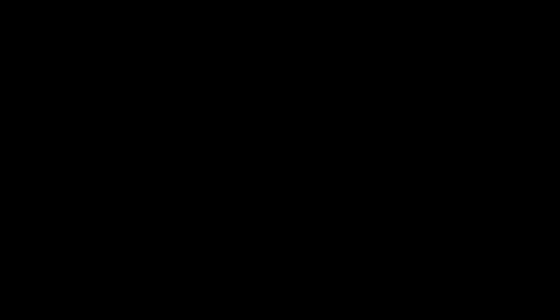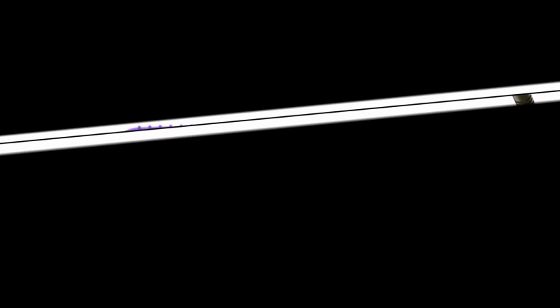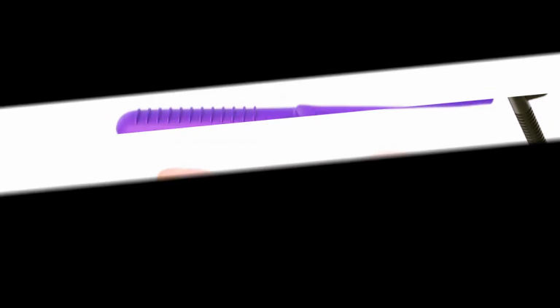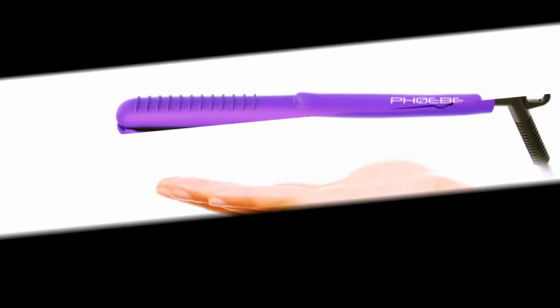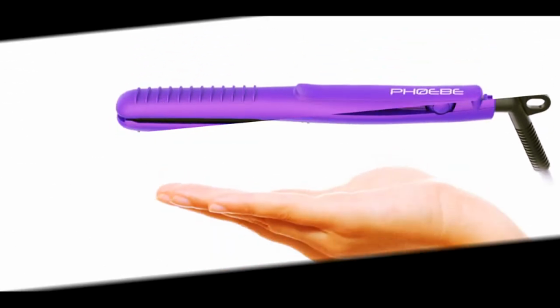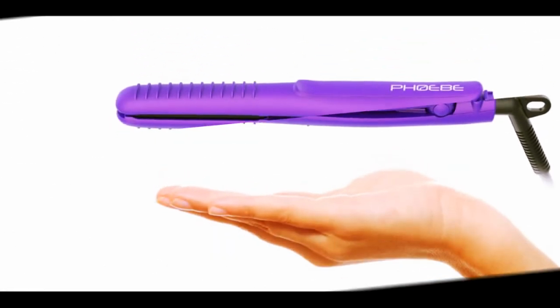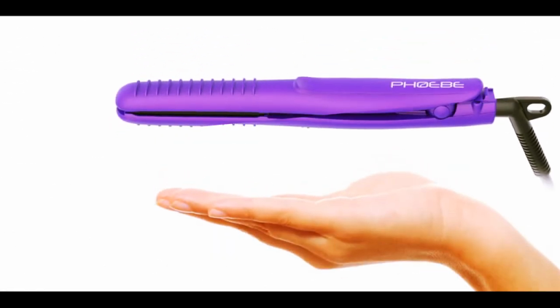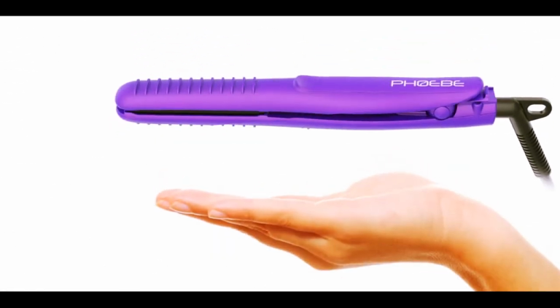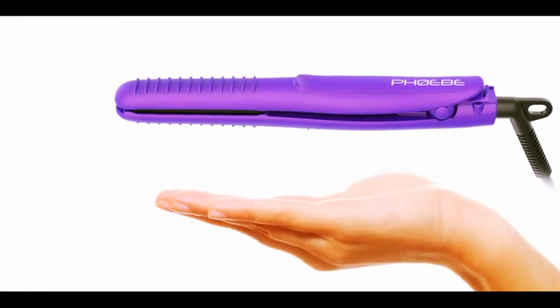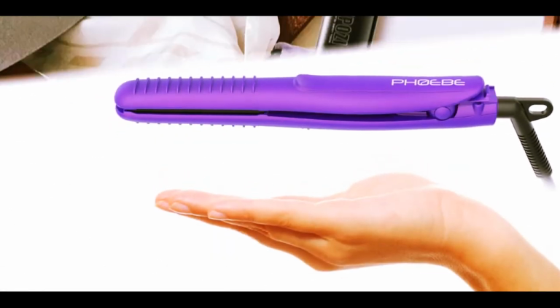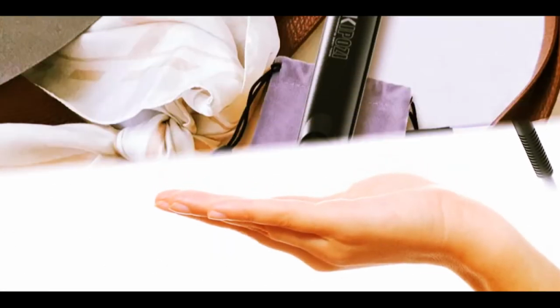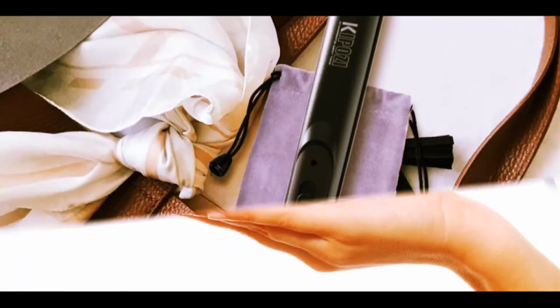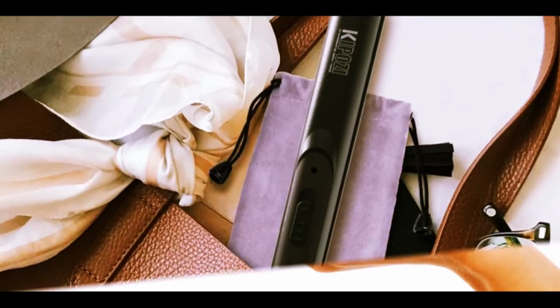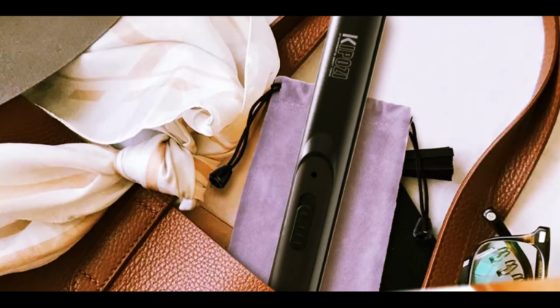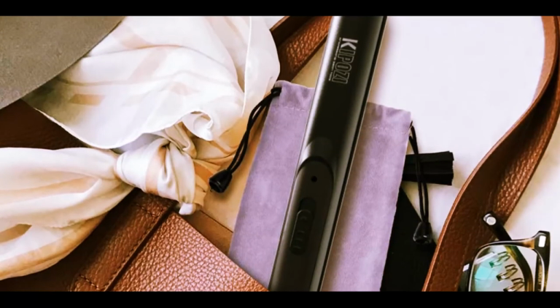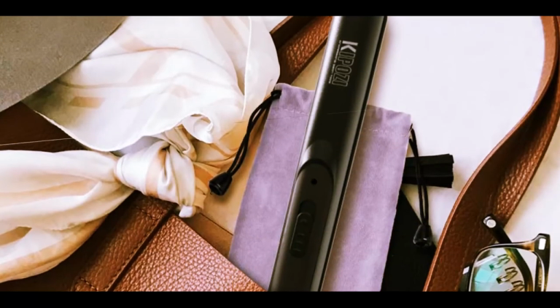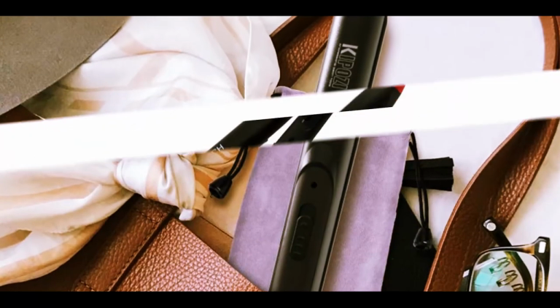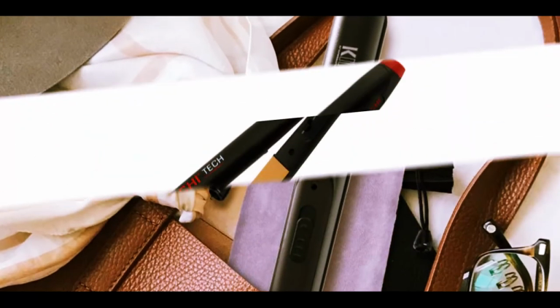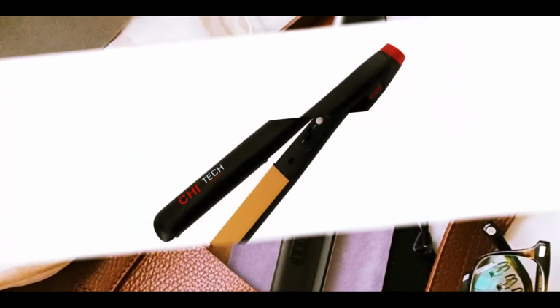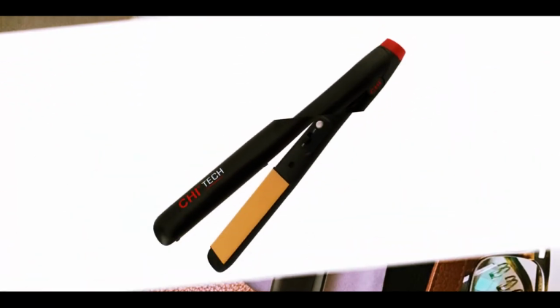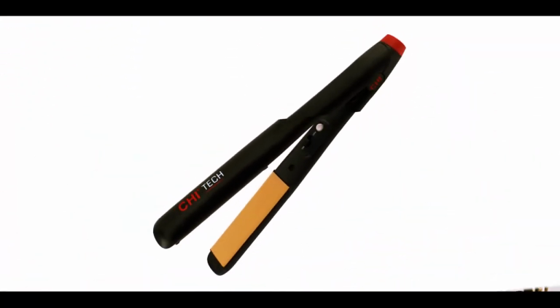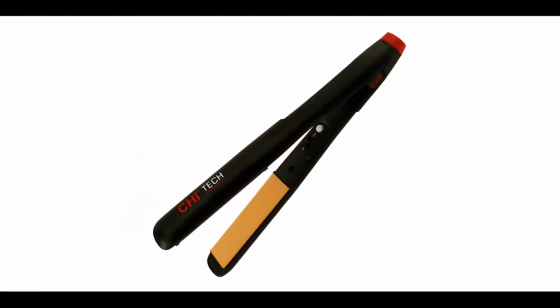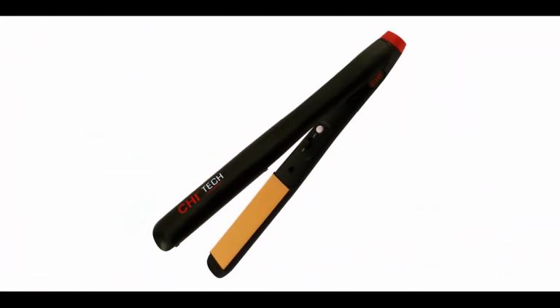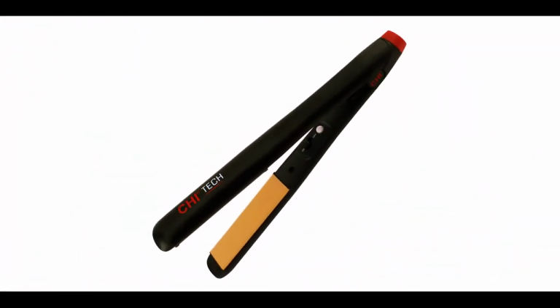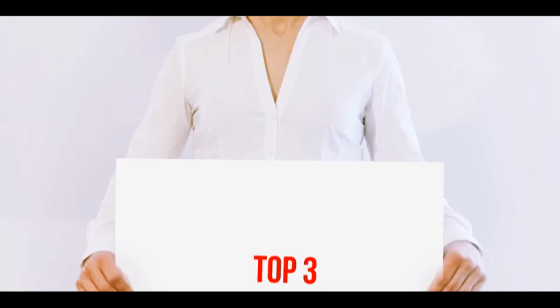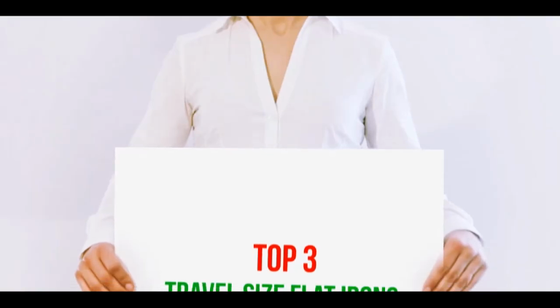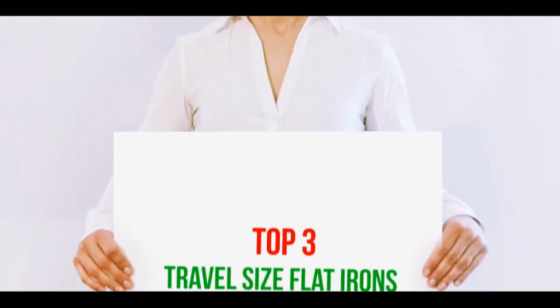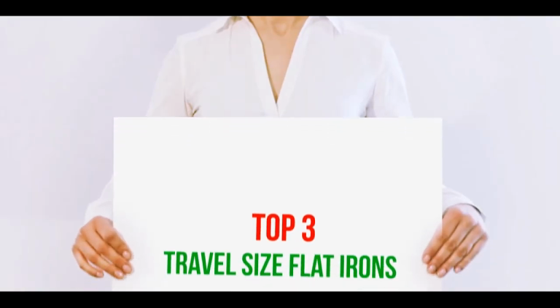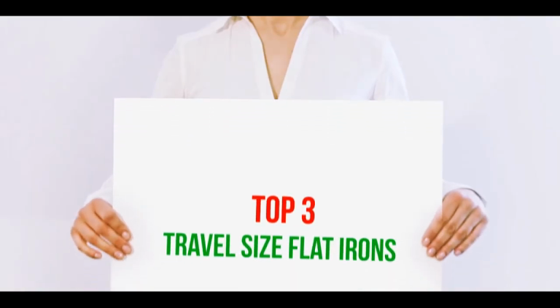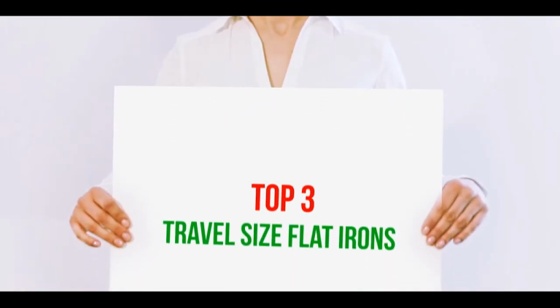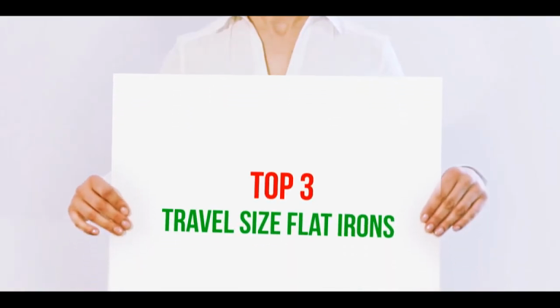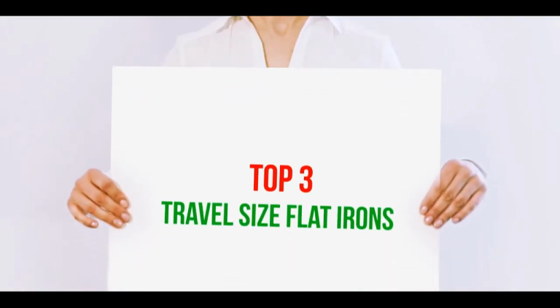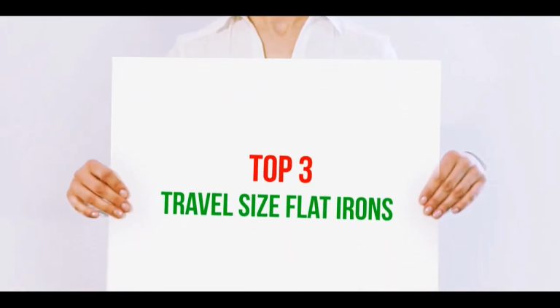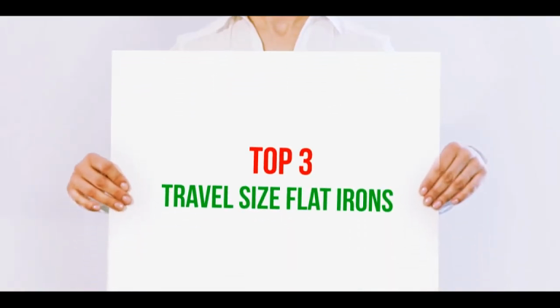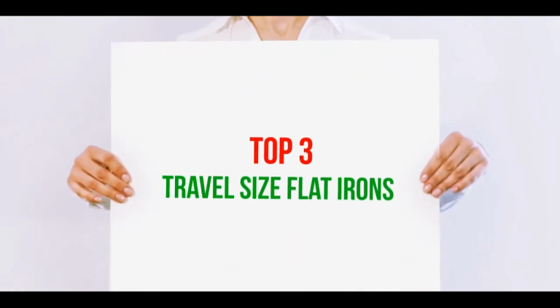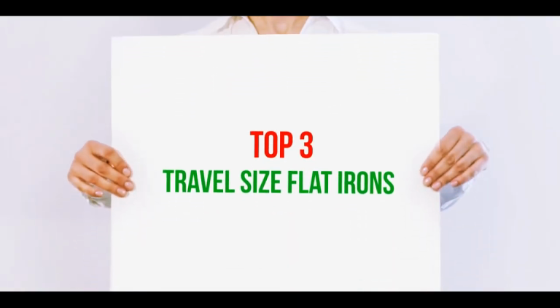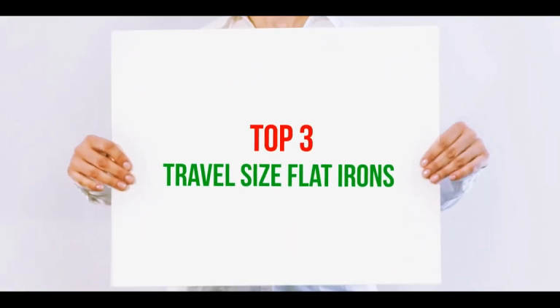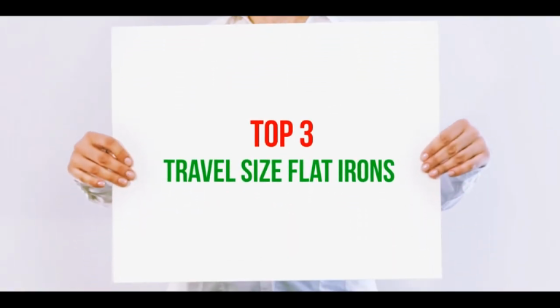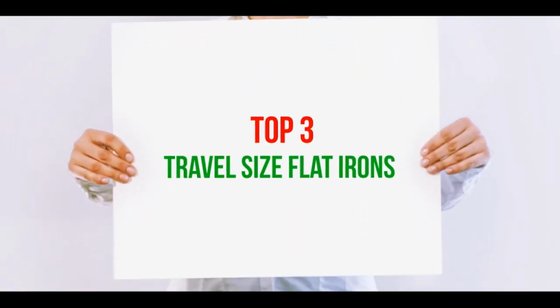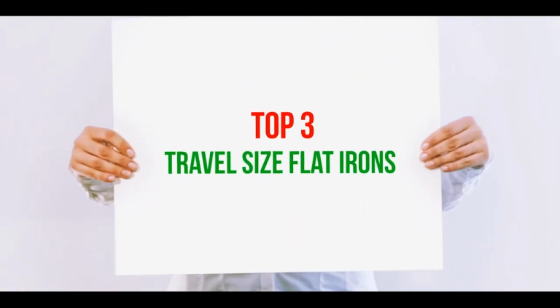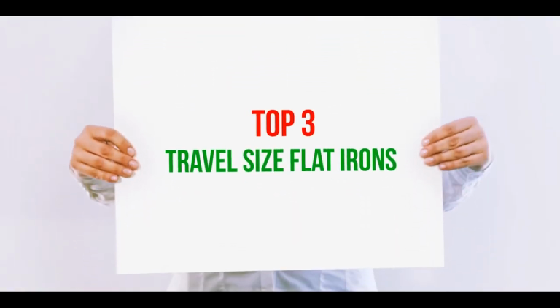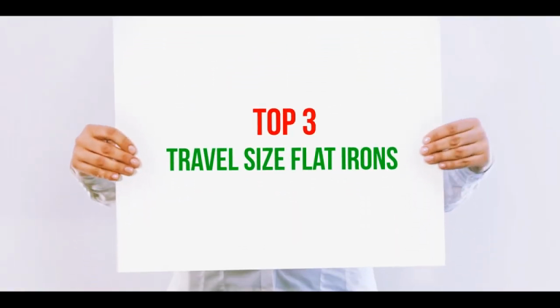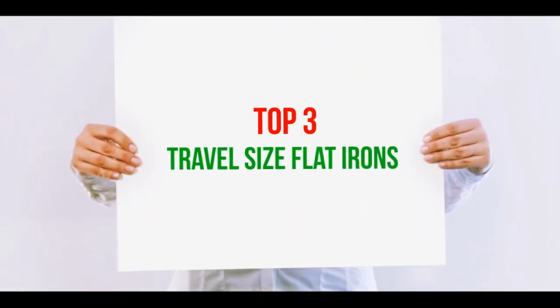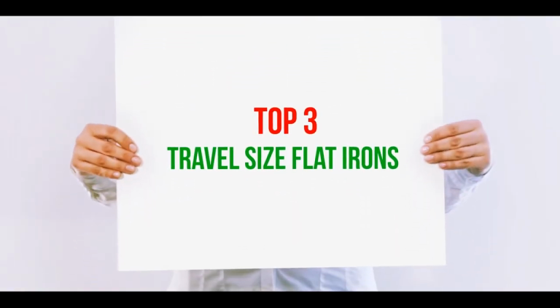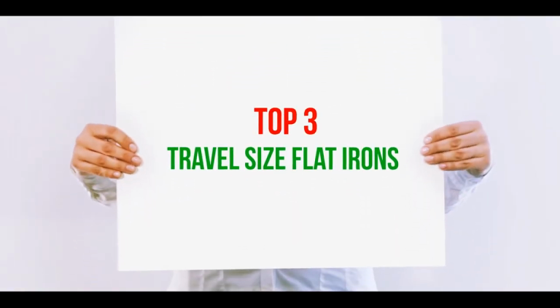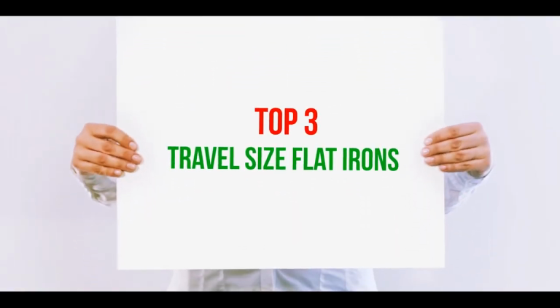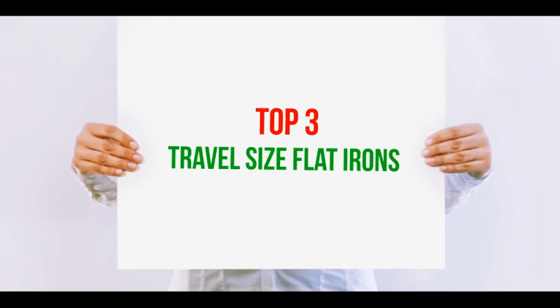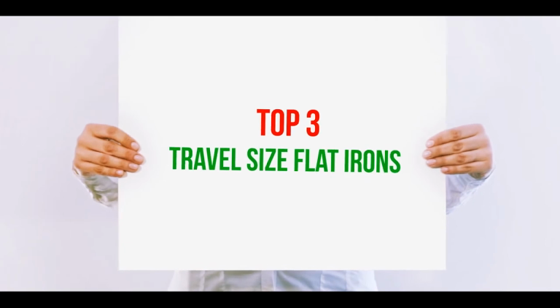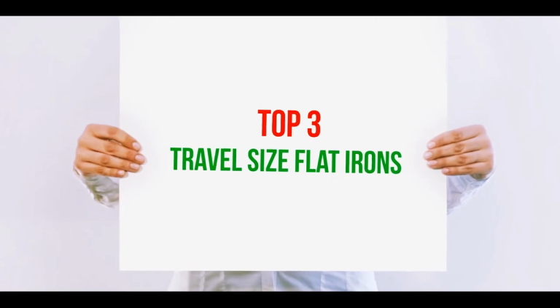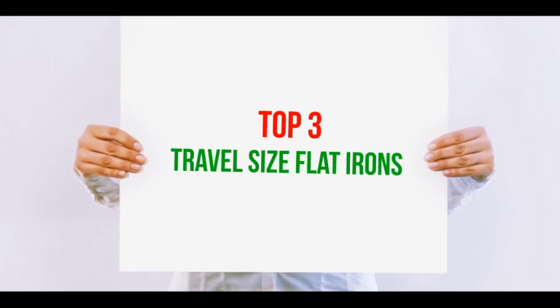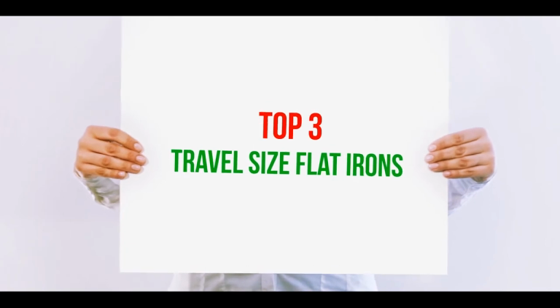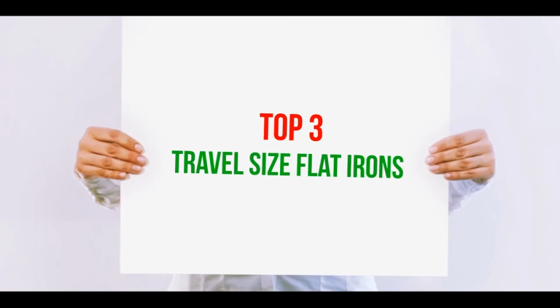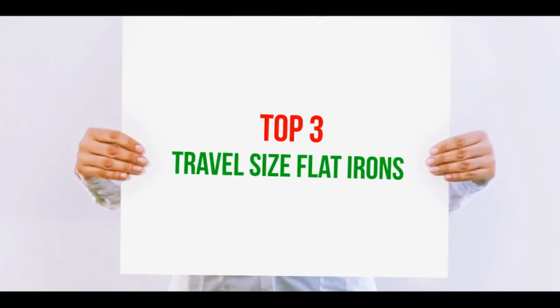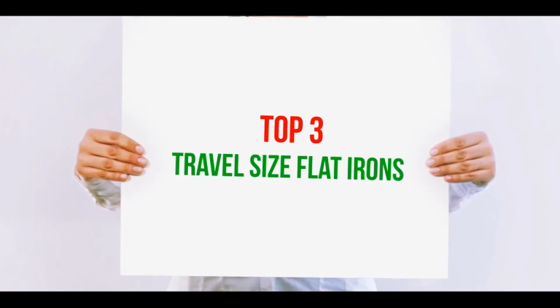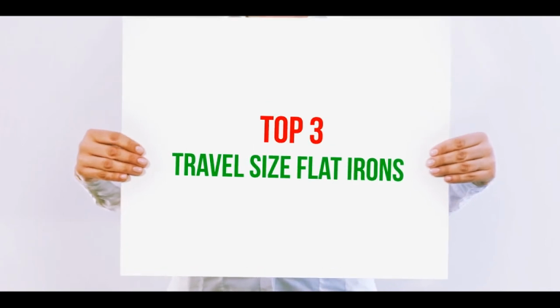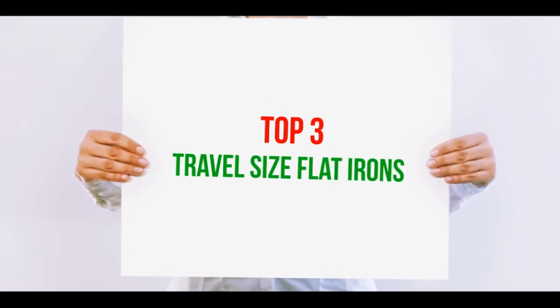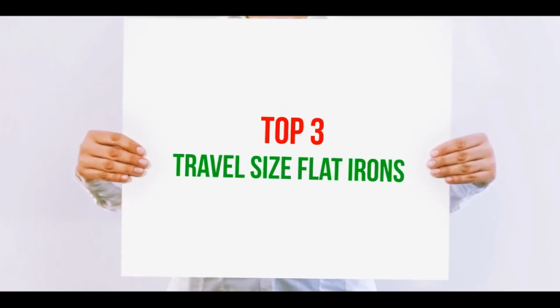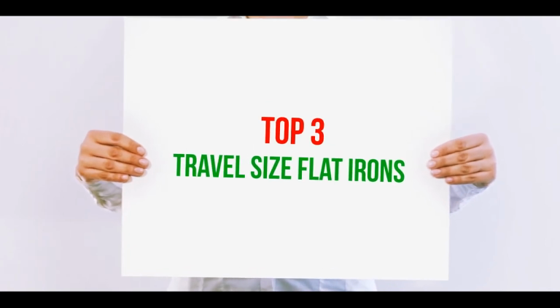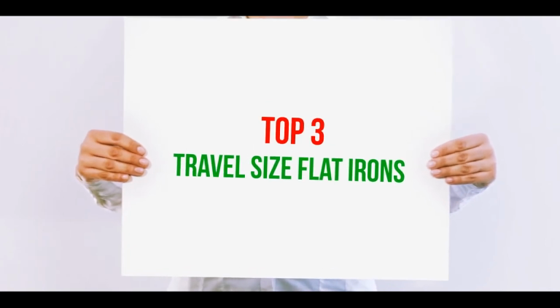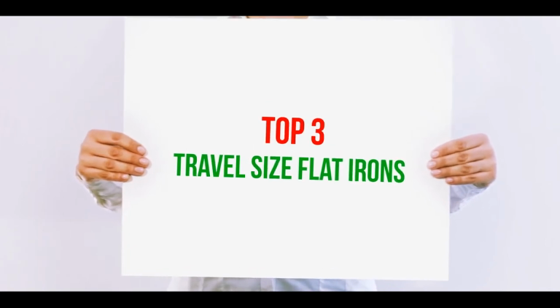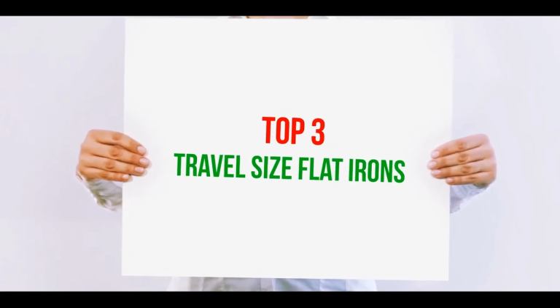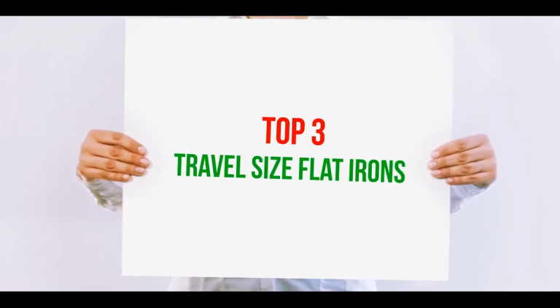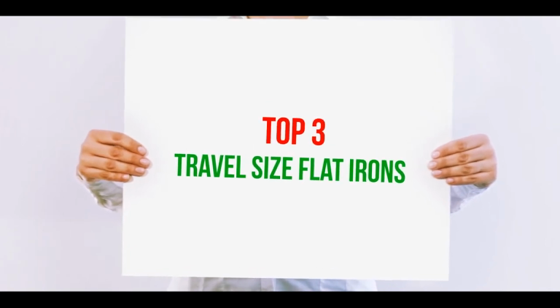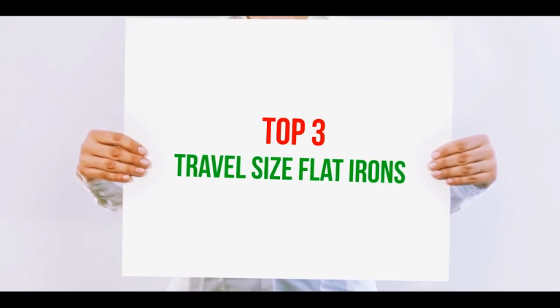Hi guys, welcome back to my channel. In today's video we're gonna check out the top three best travel size flat irons.